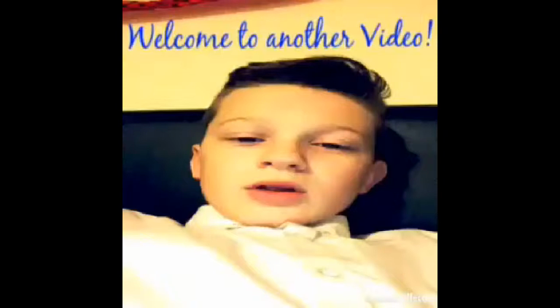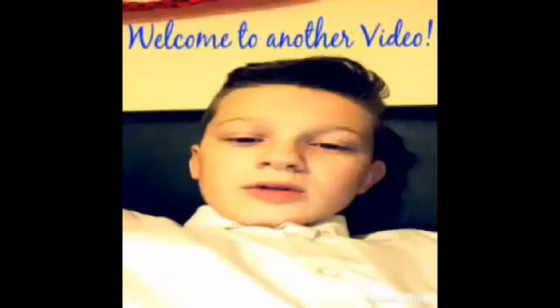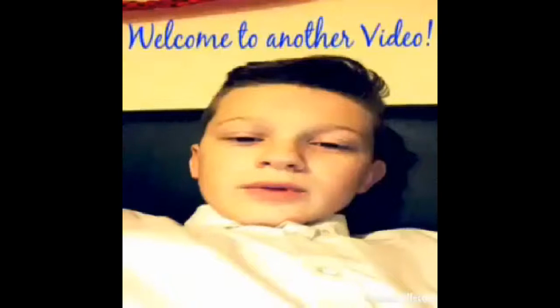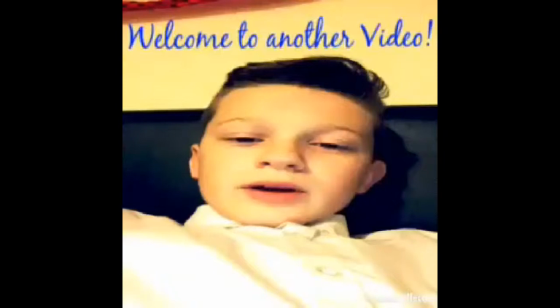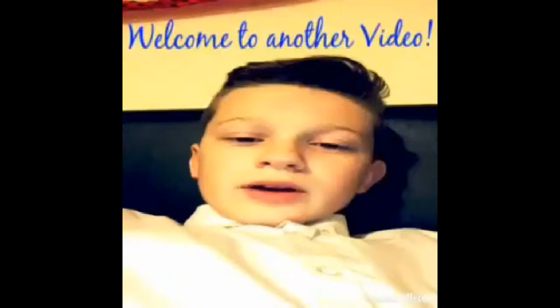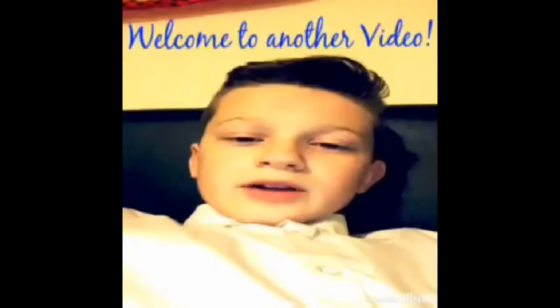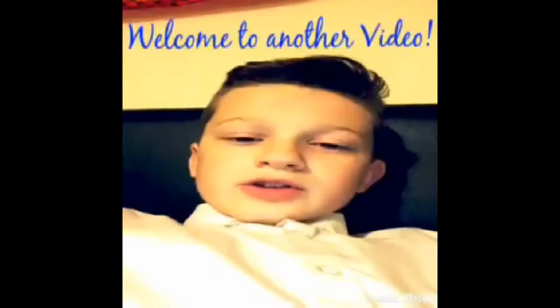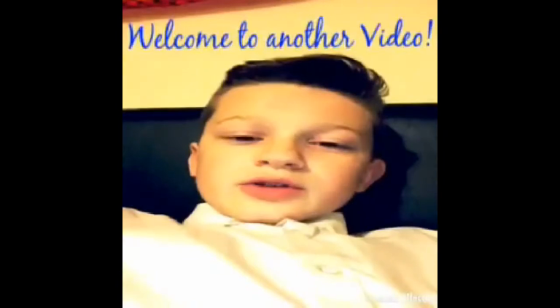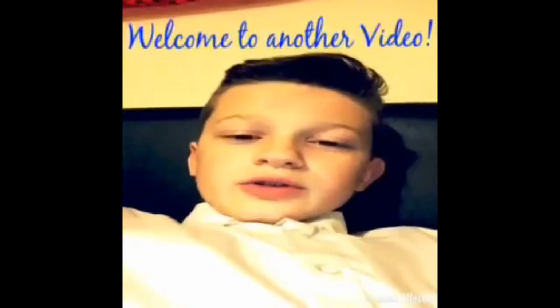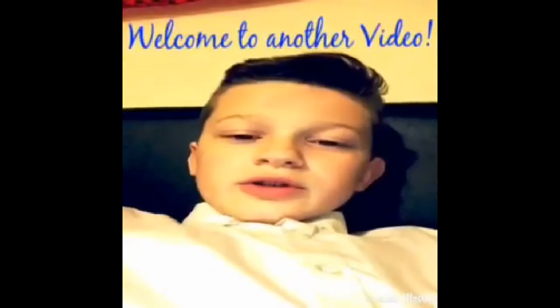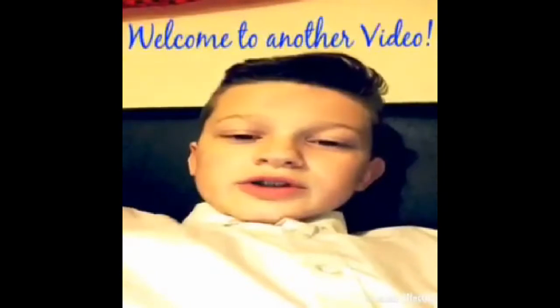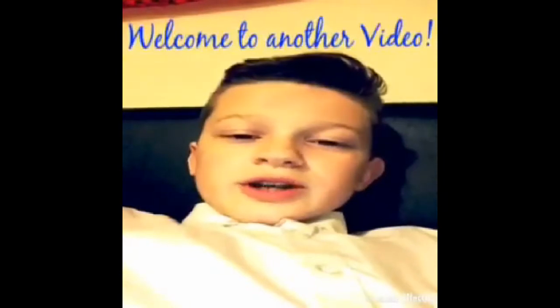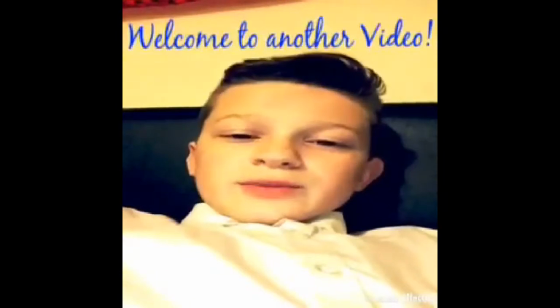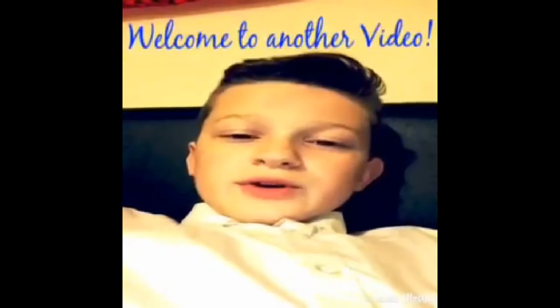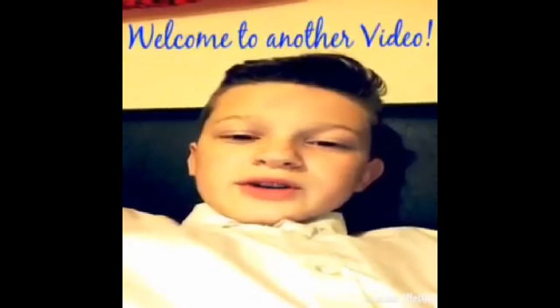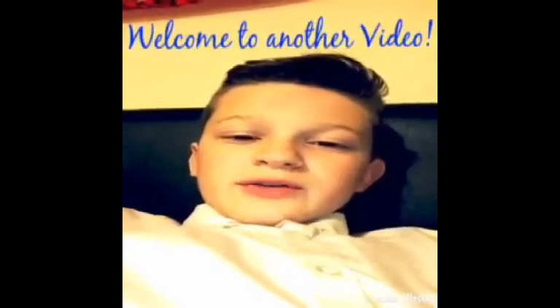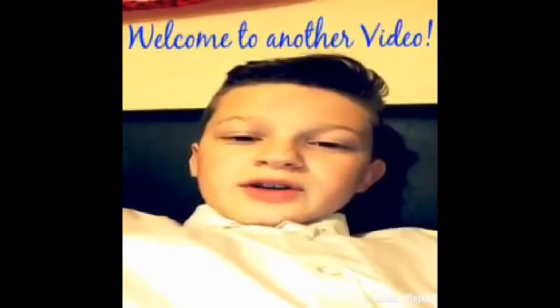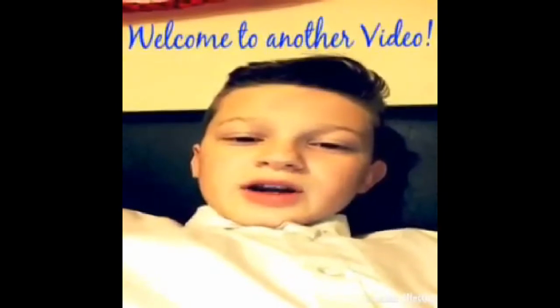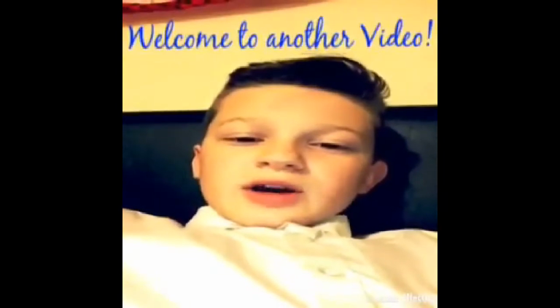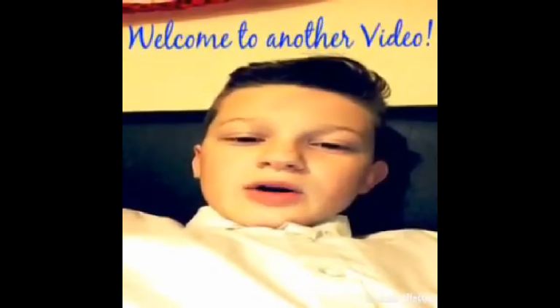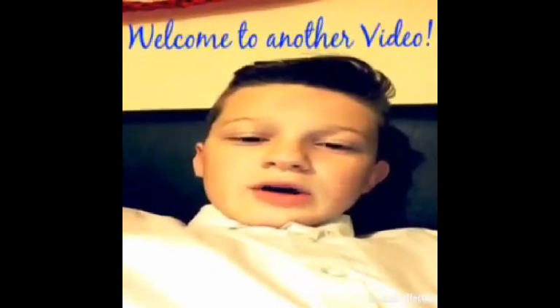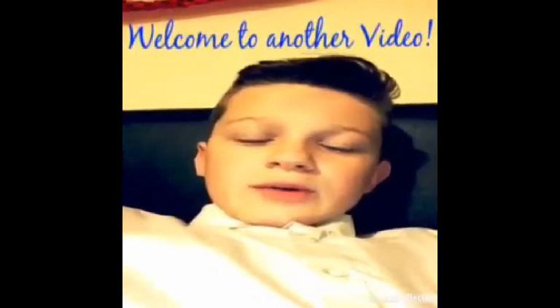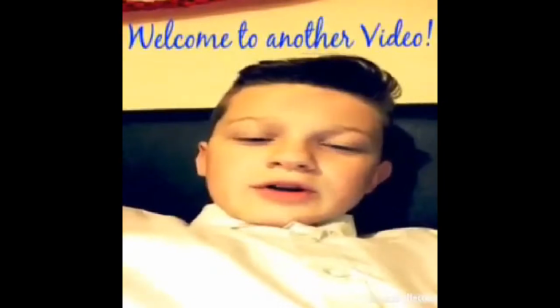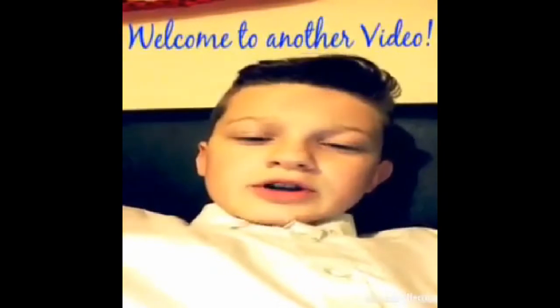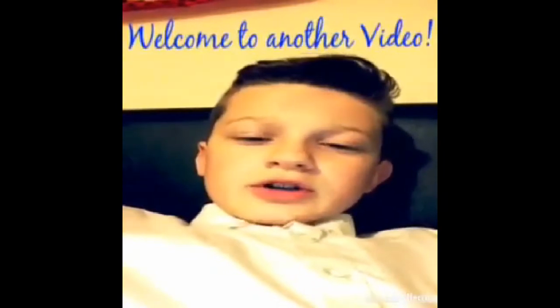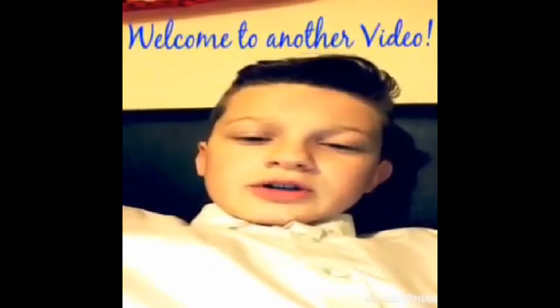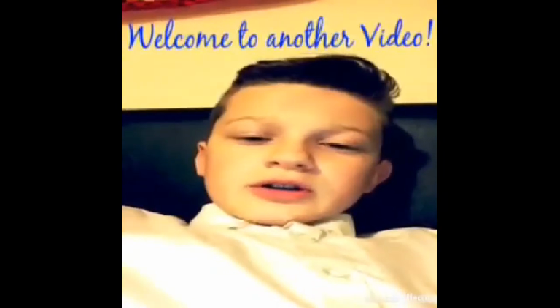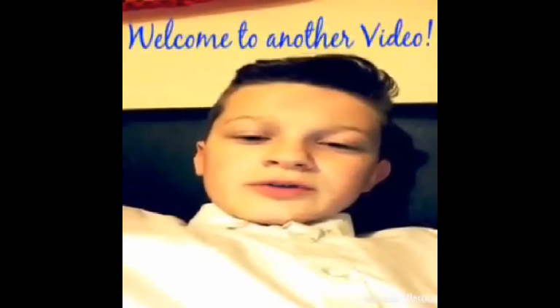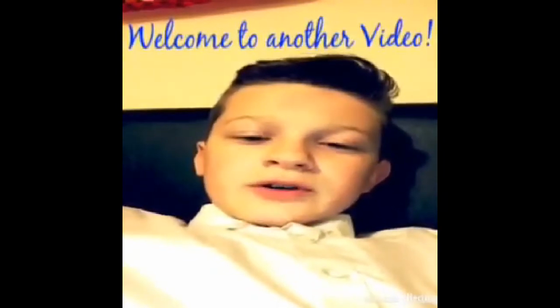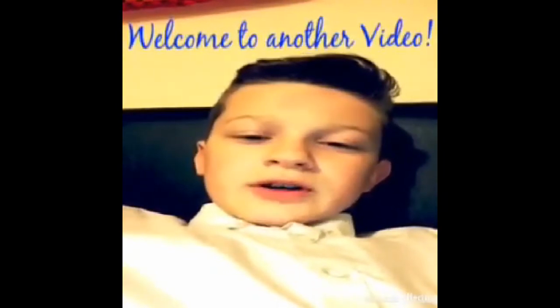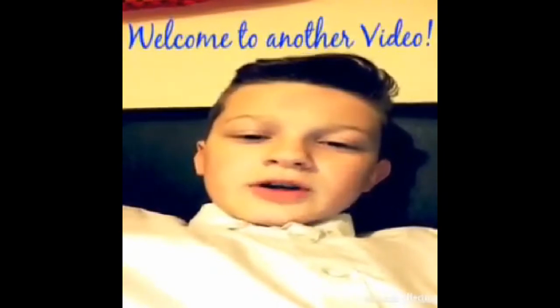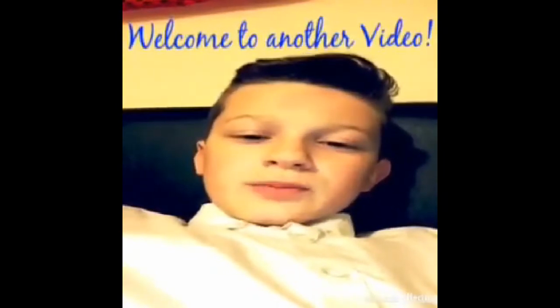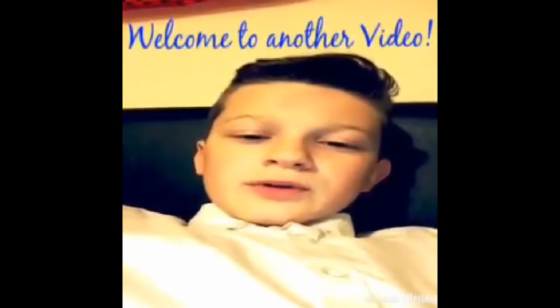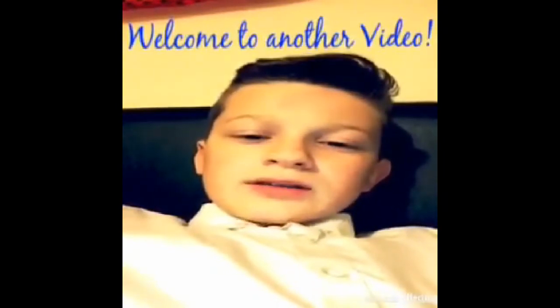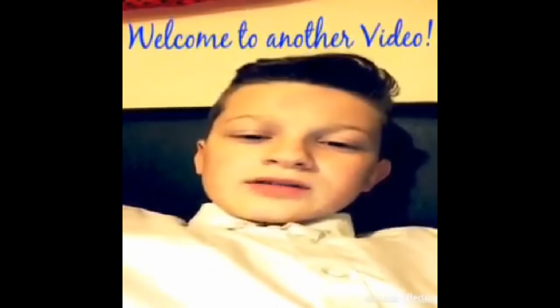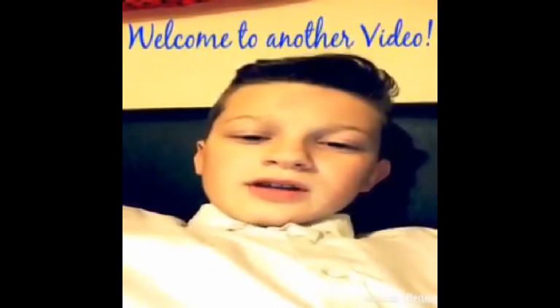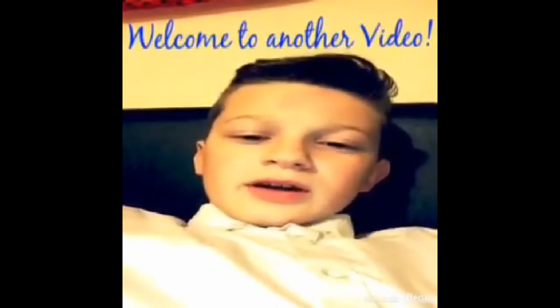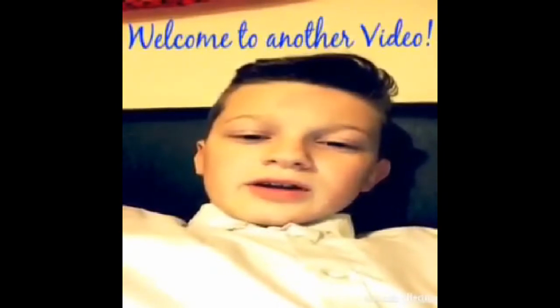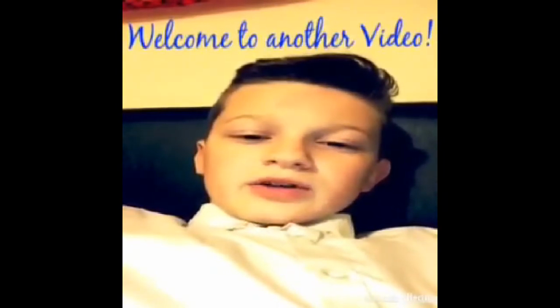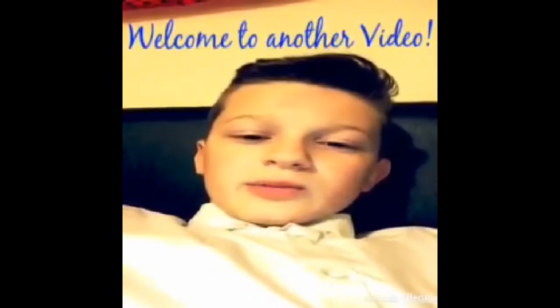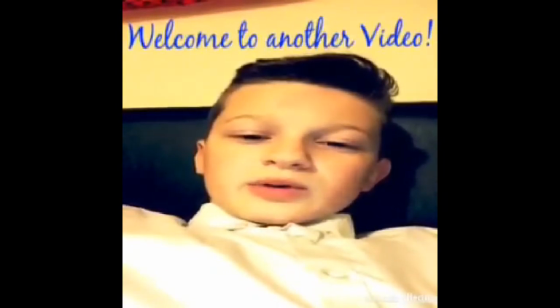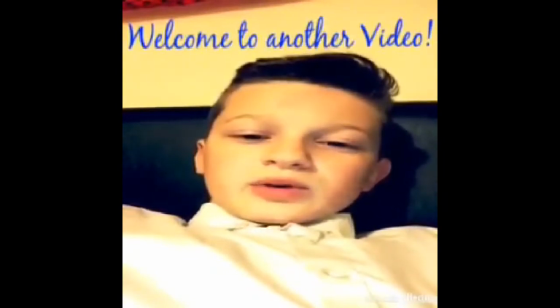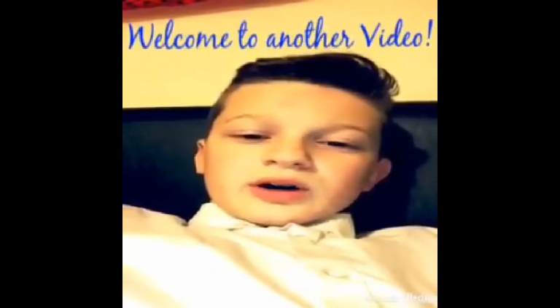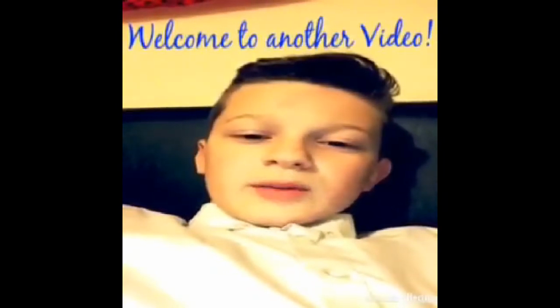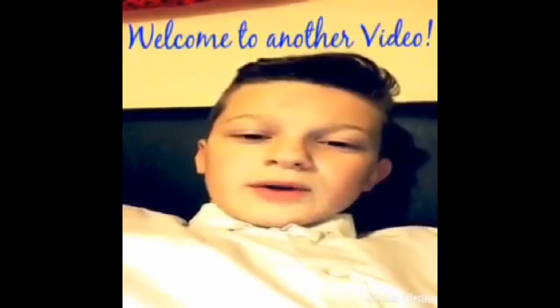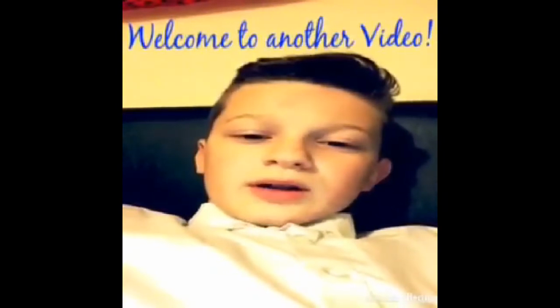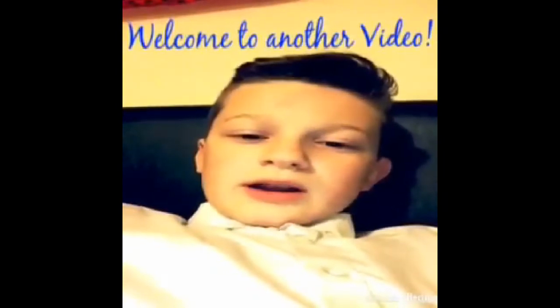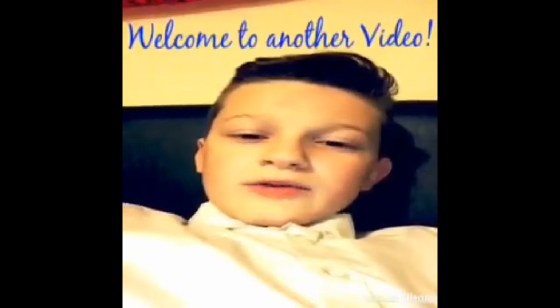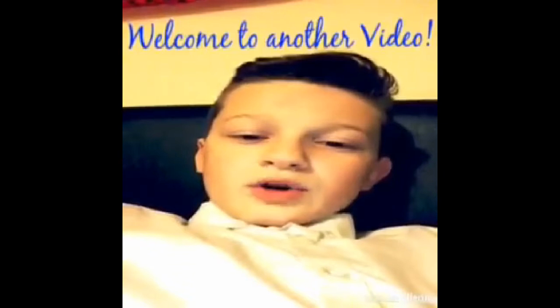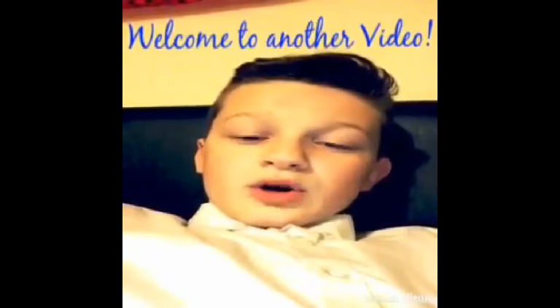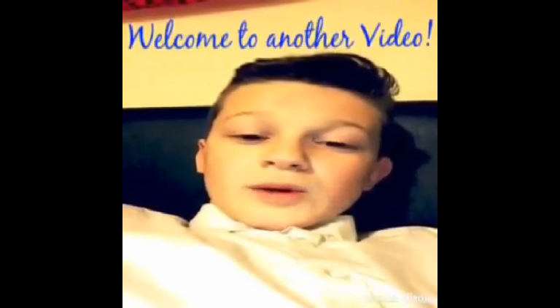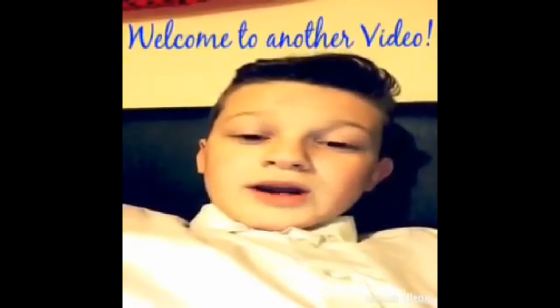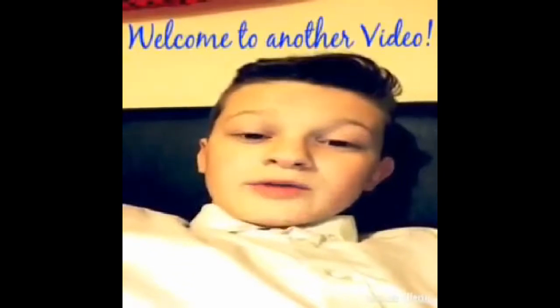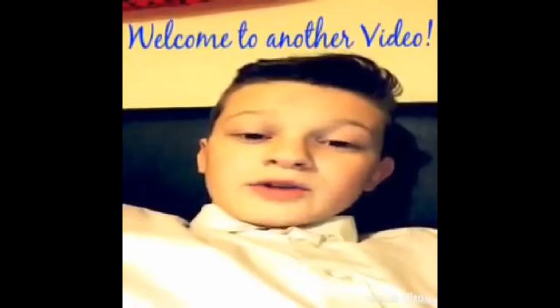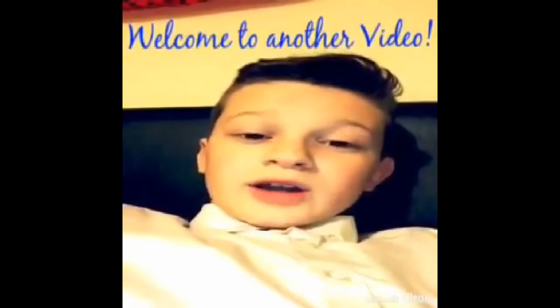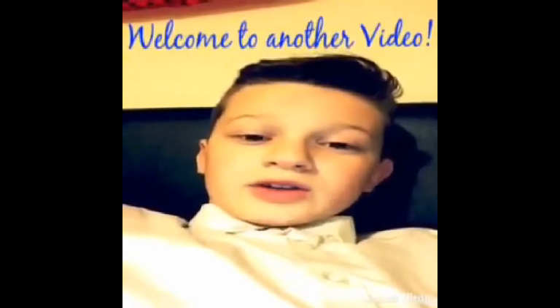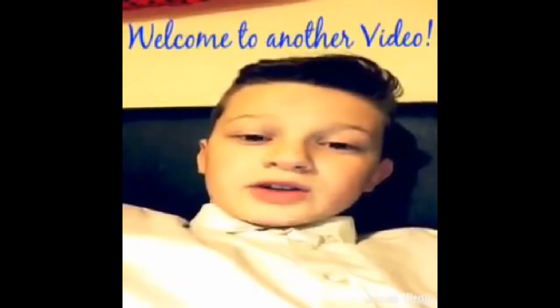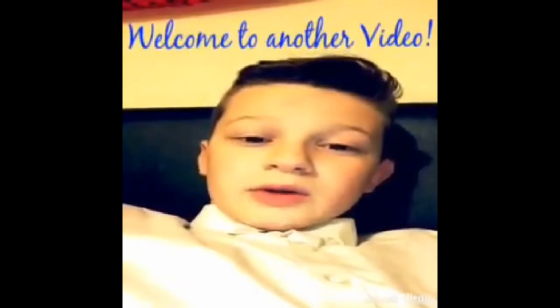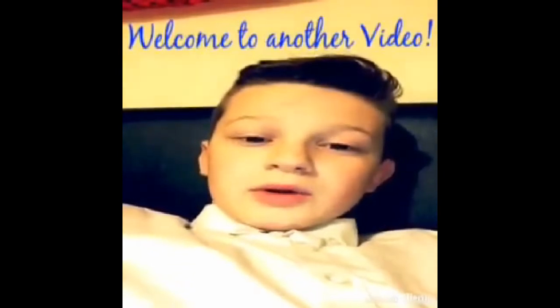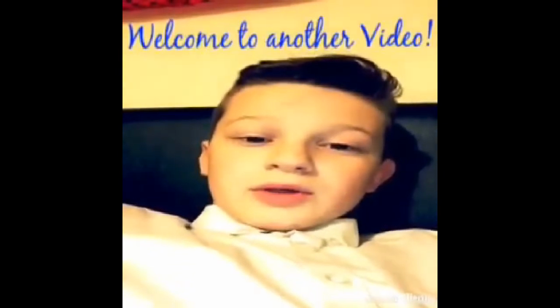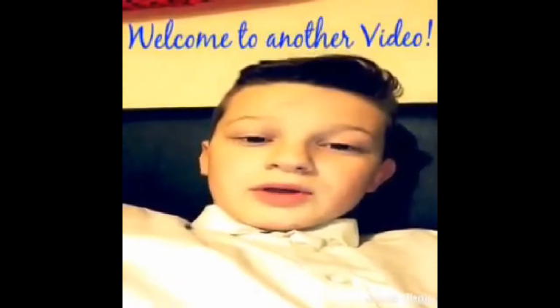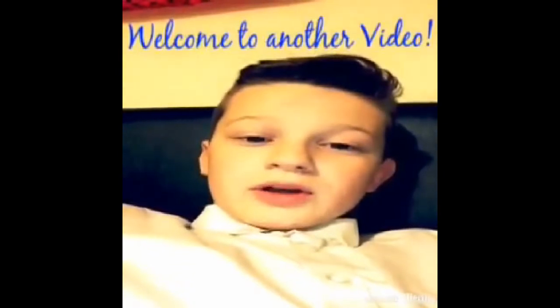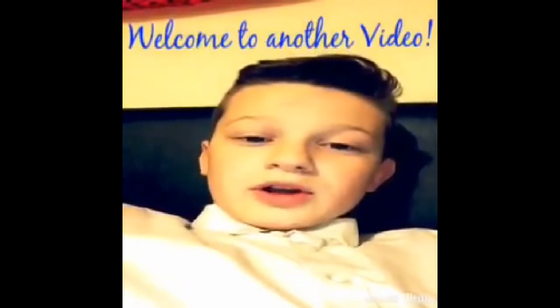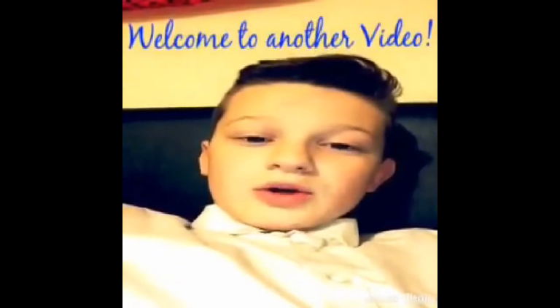Welcome back guys to another Jay Breezy video. Hope you enjoy this video. Please like and subscribe and leave a comment if necessary. Thank you.